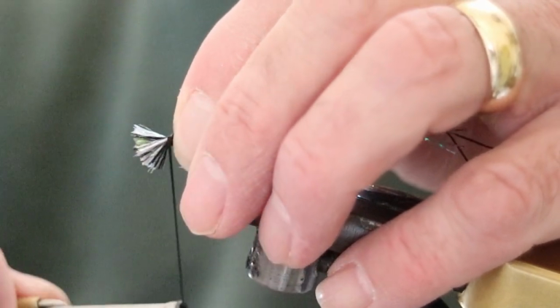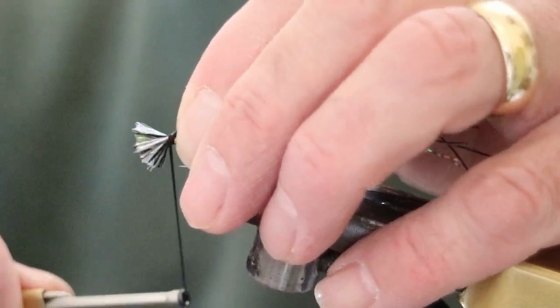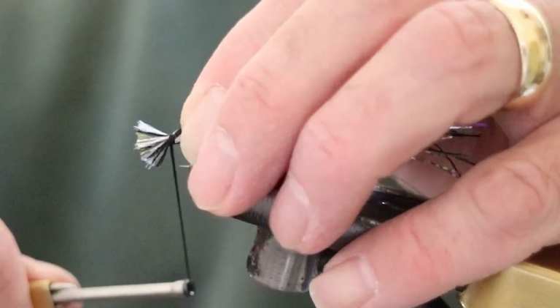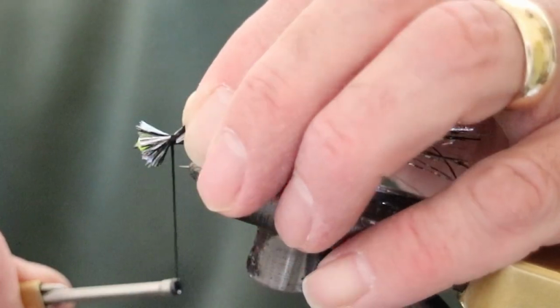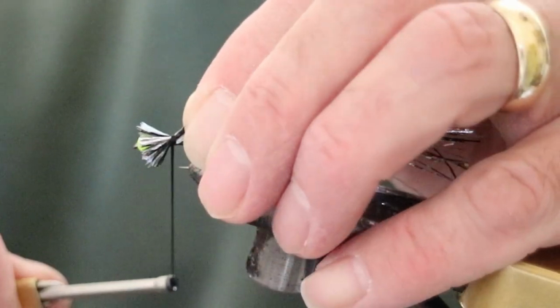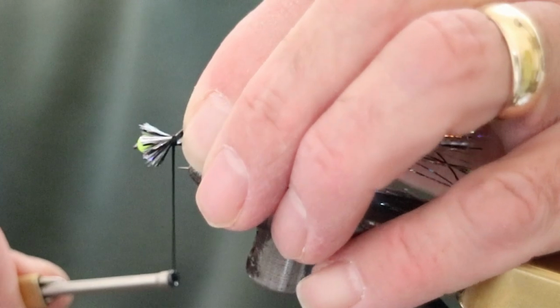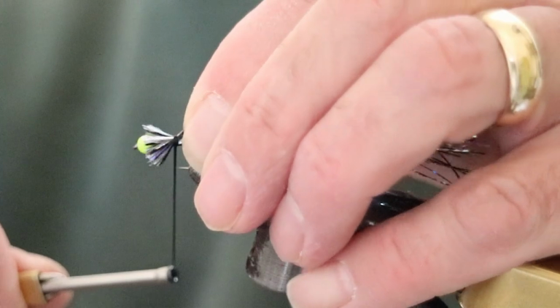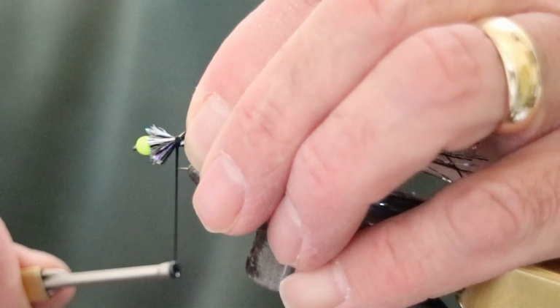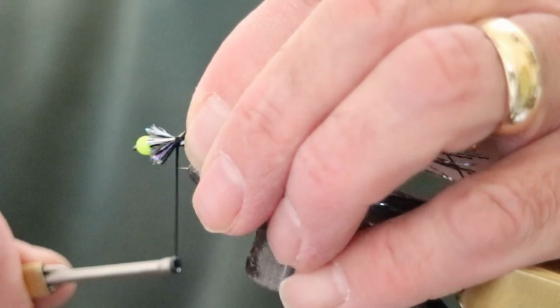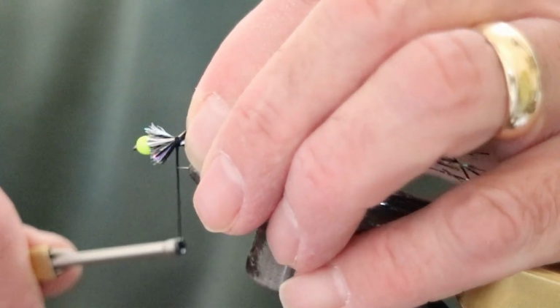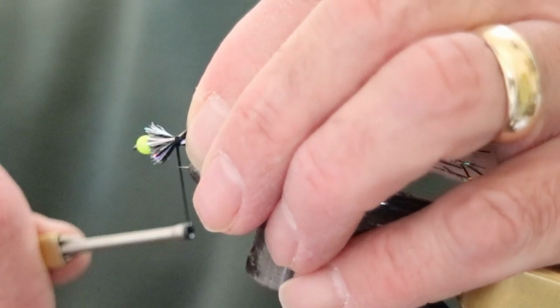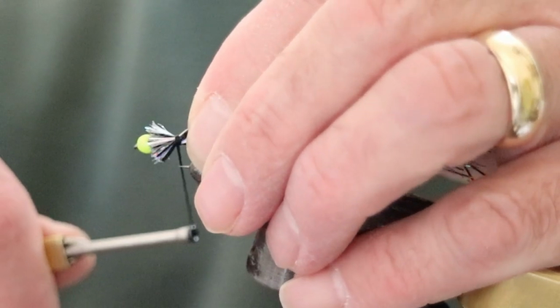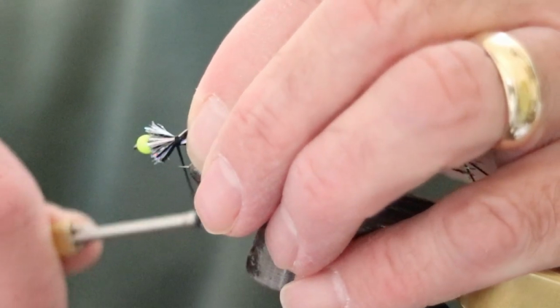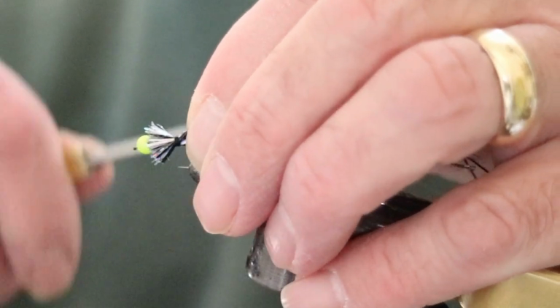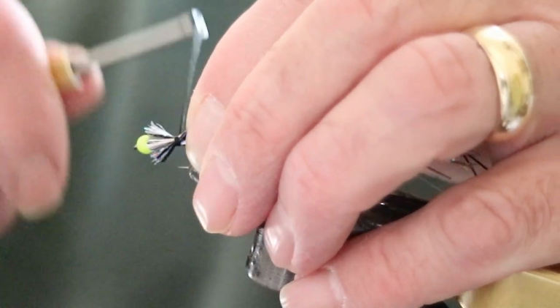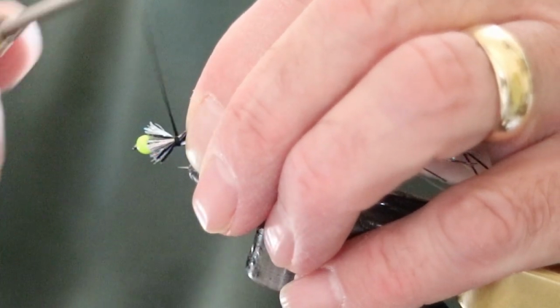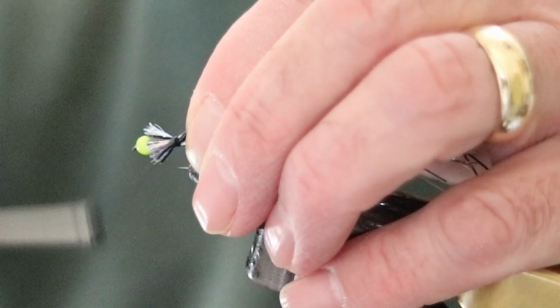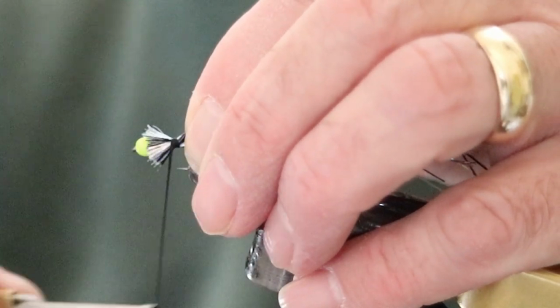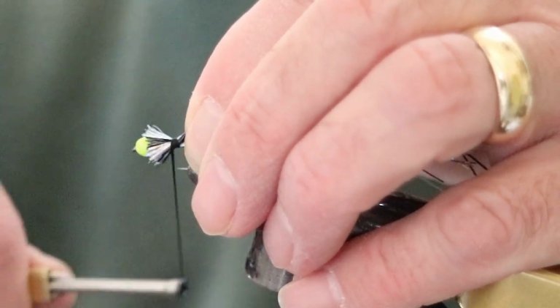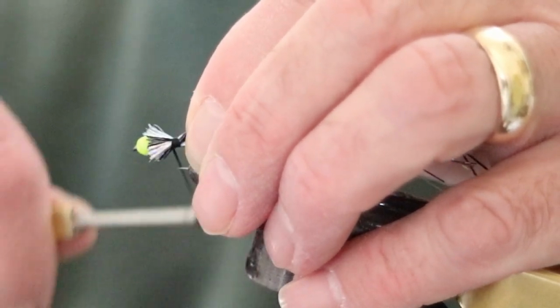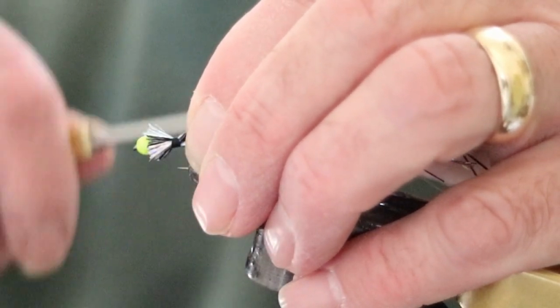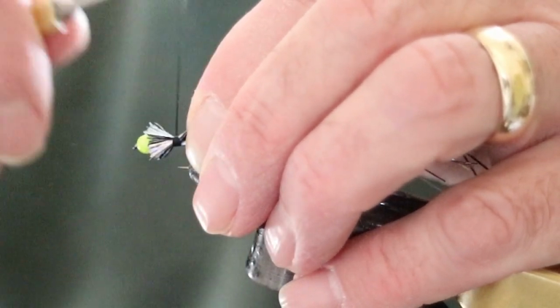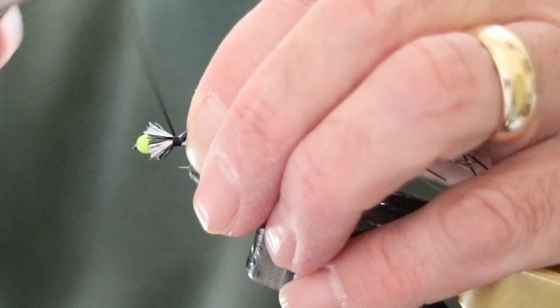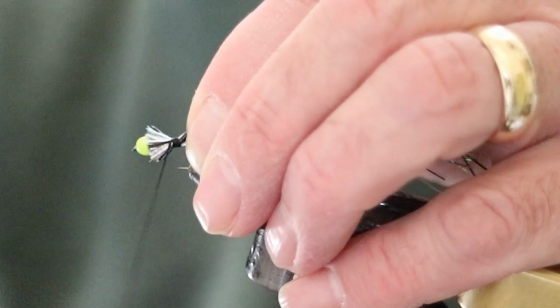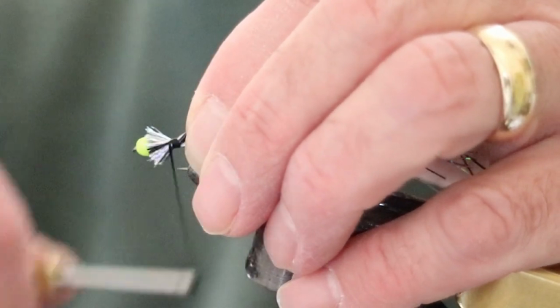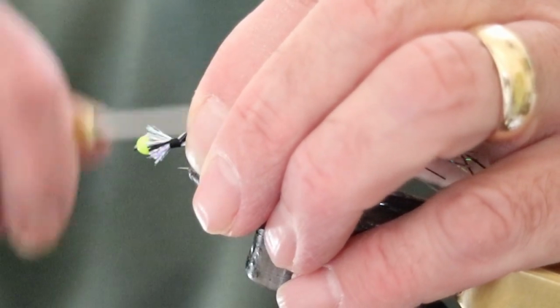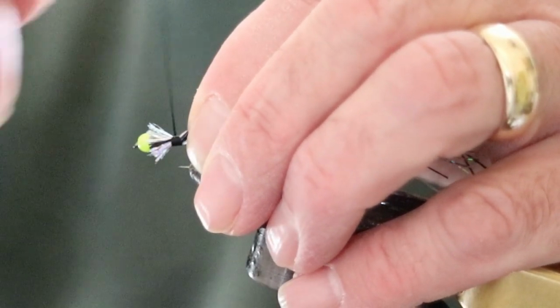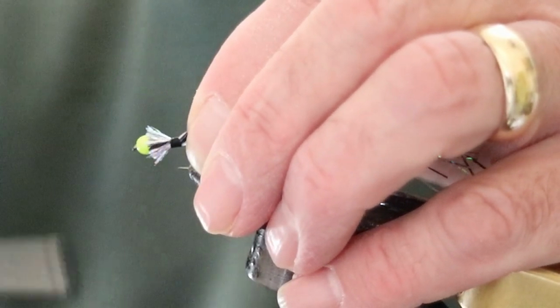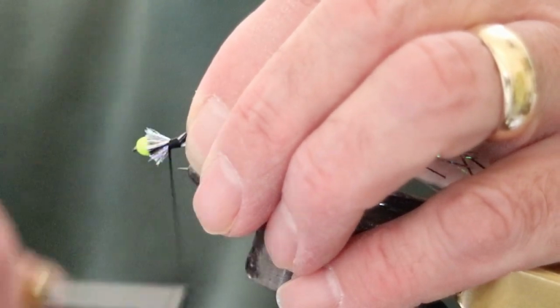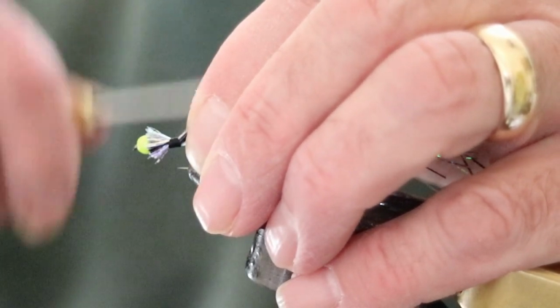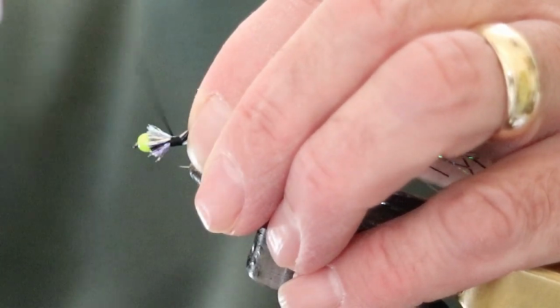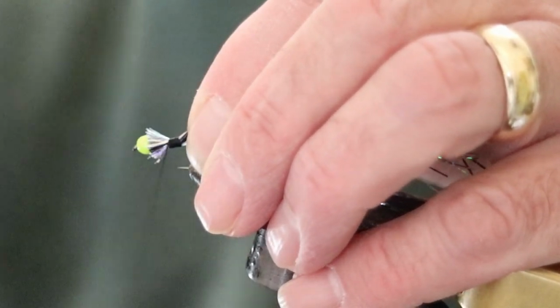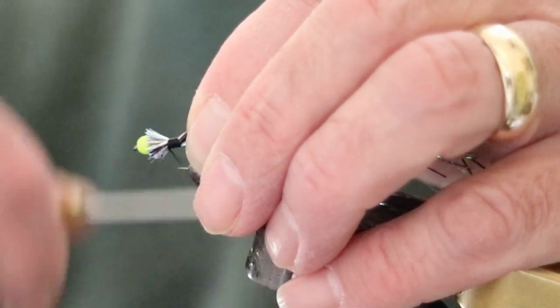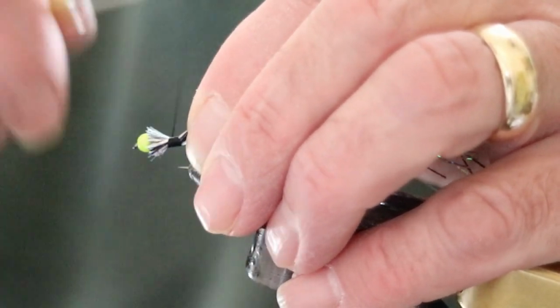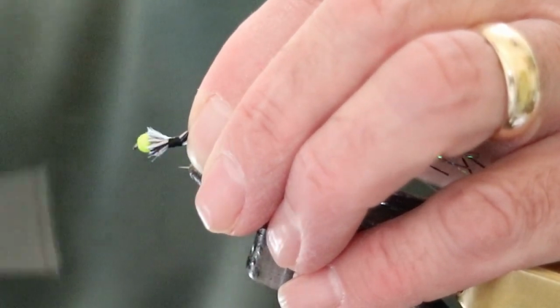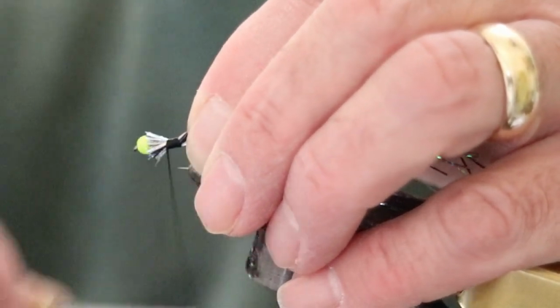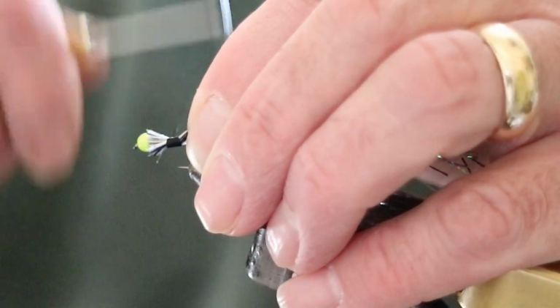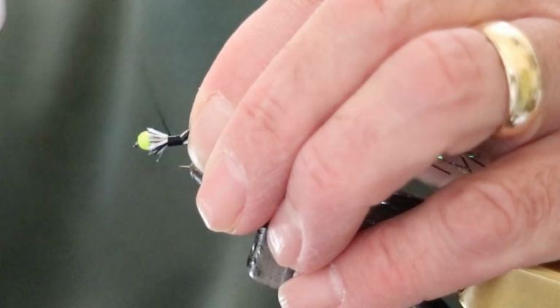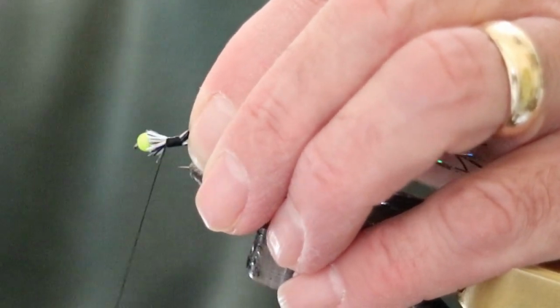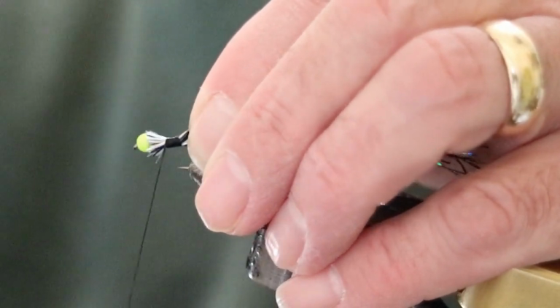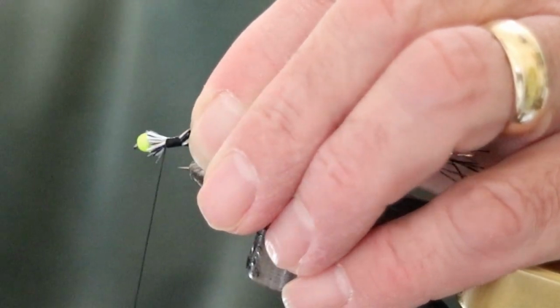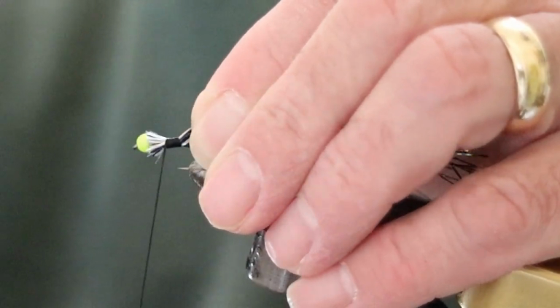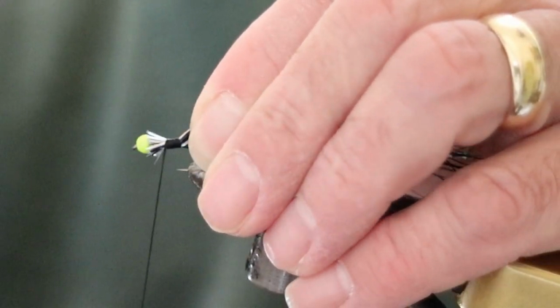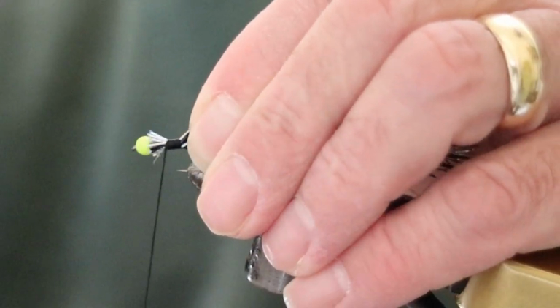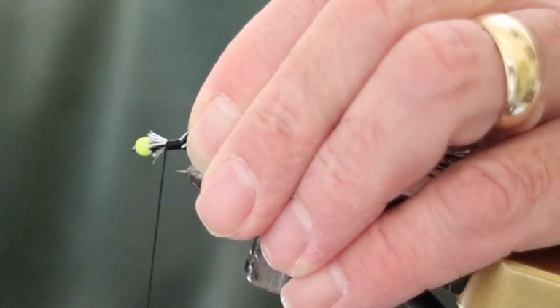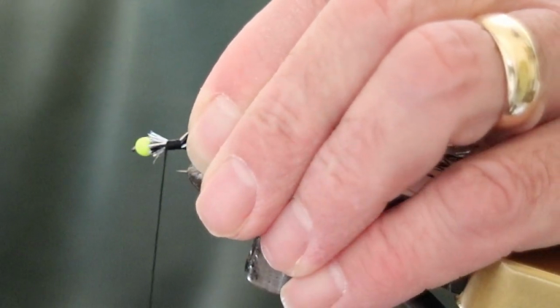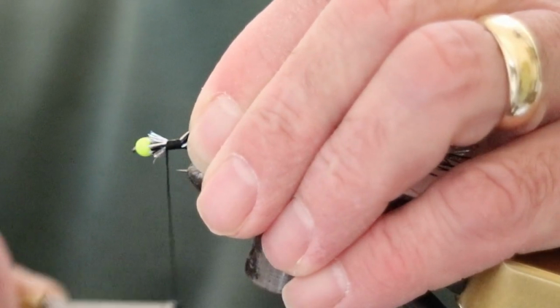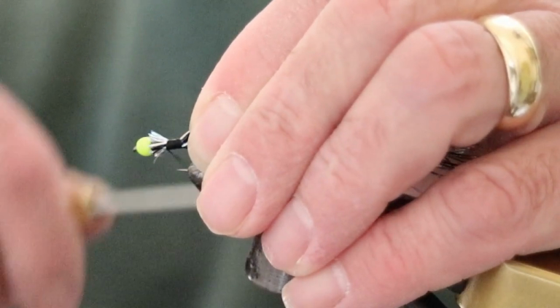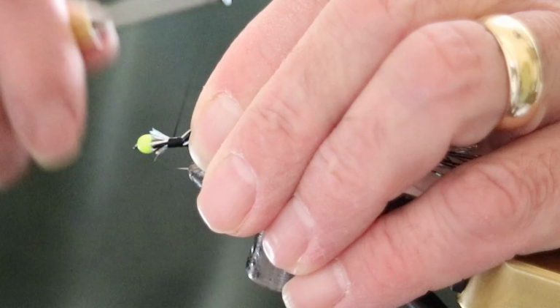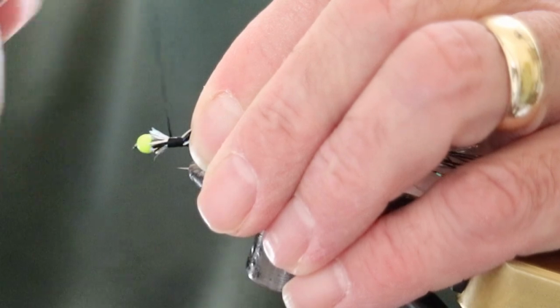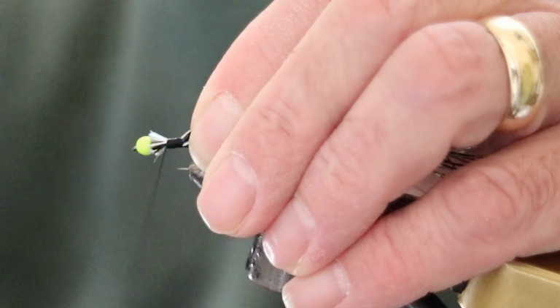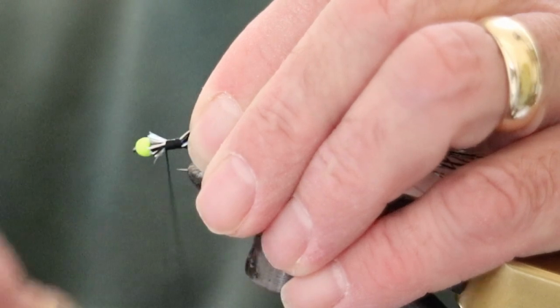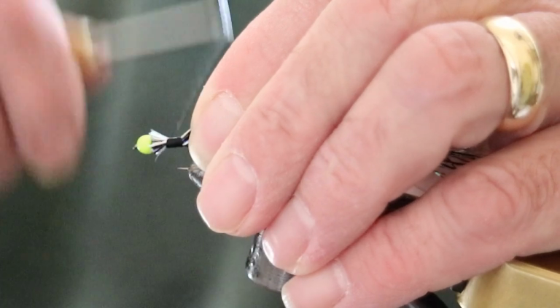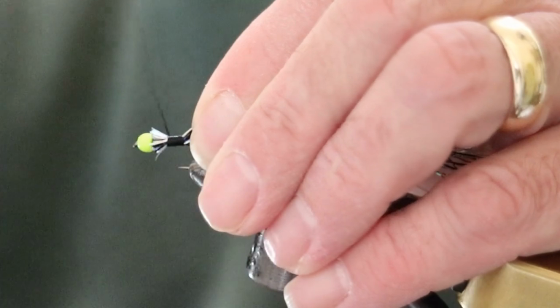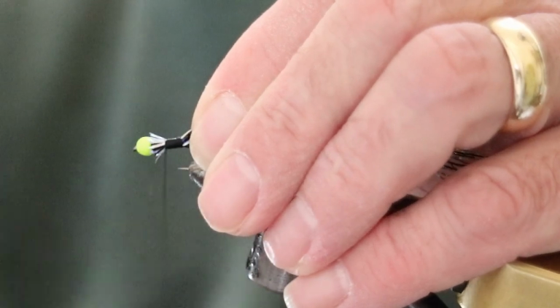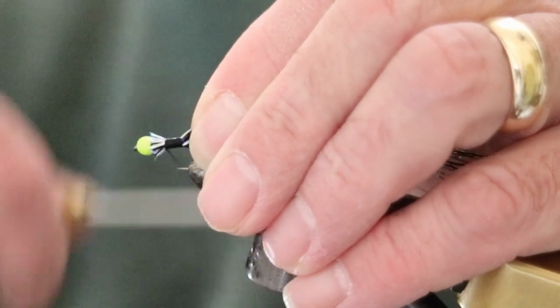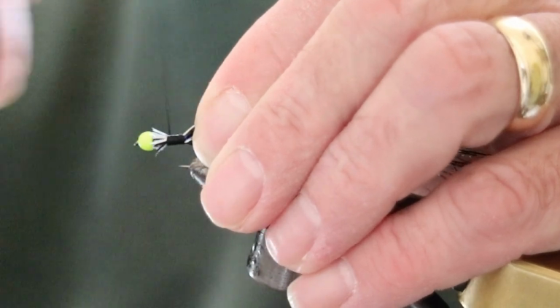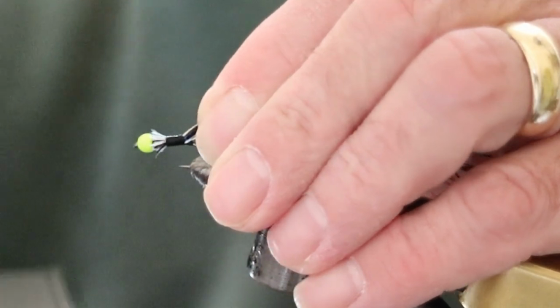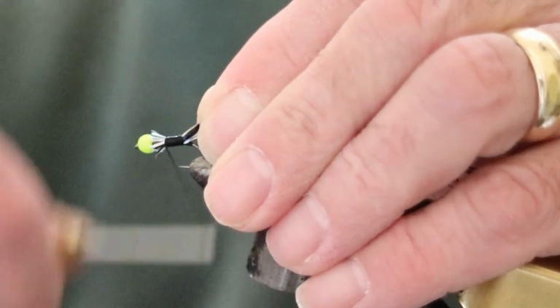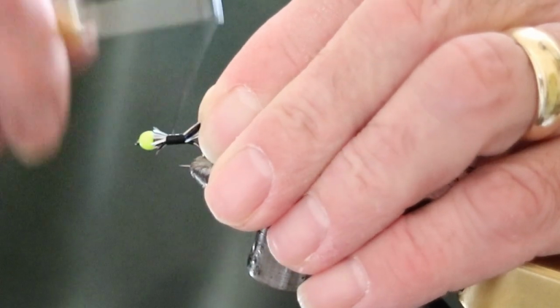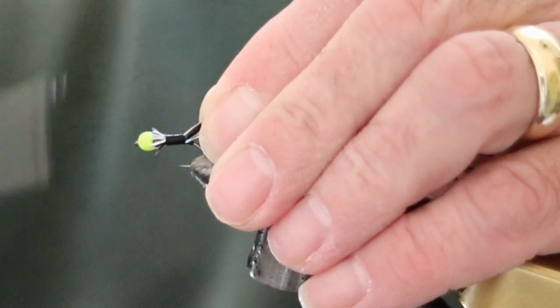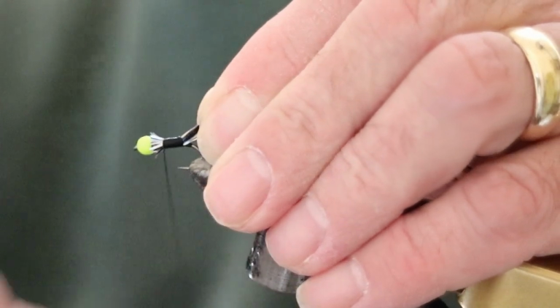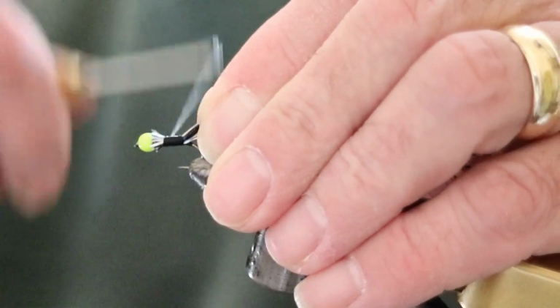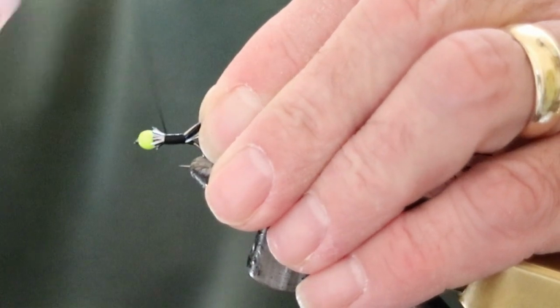I'm going to tie this in, and as I'm tying it in, I gently pull on the material so the end of it is just behind the bead.